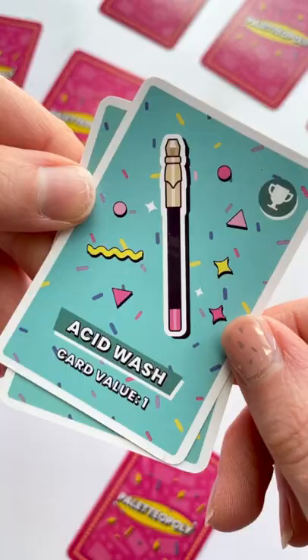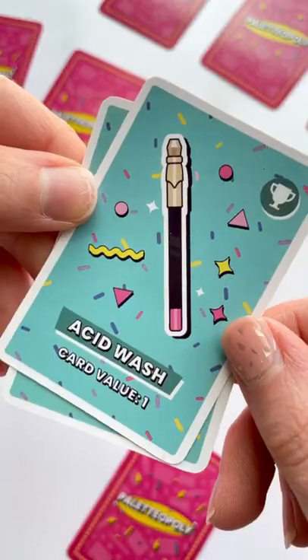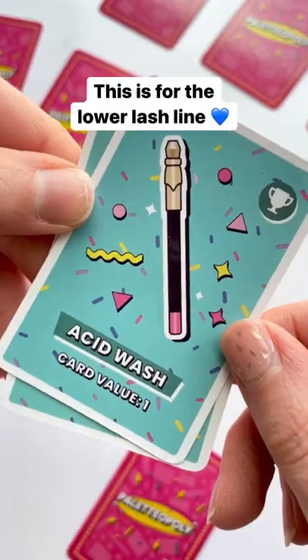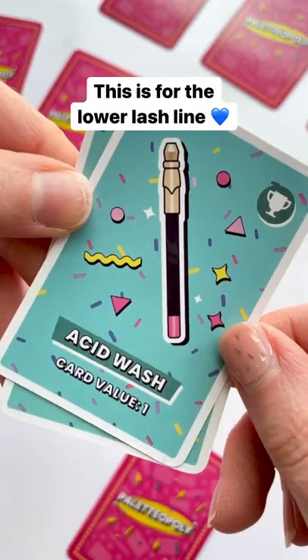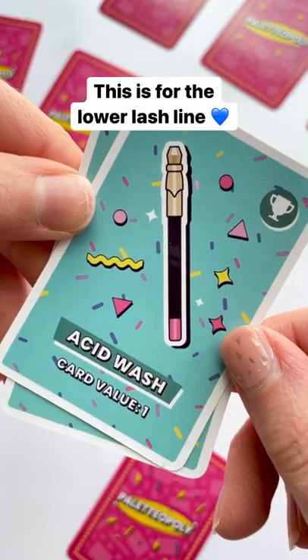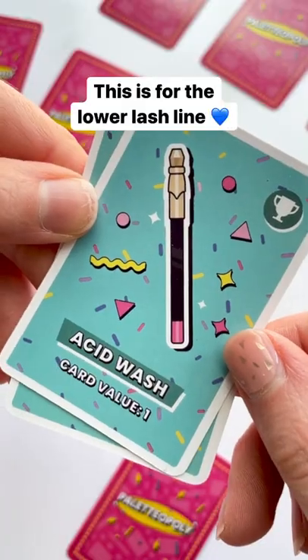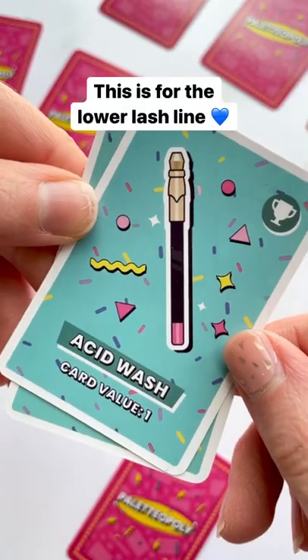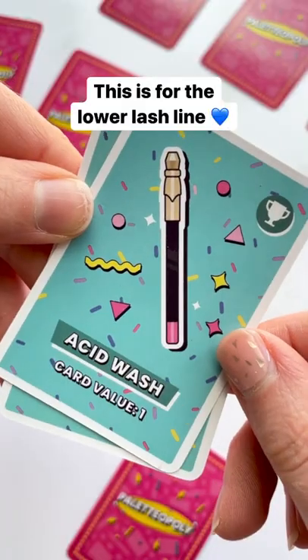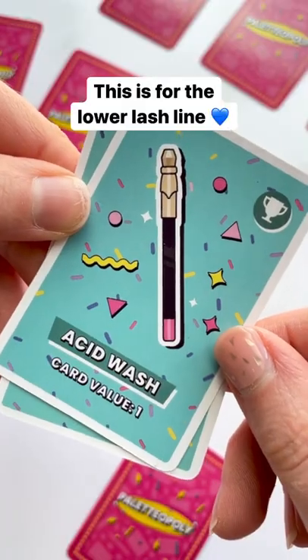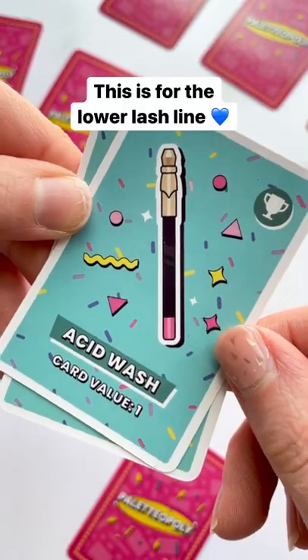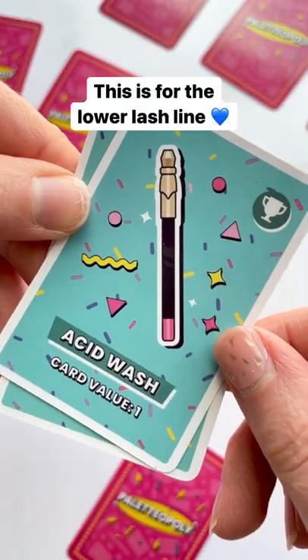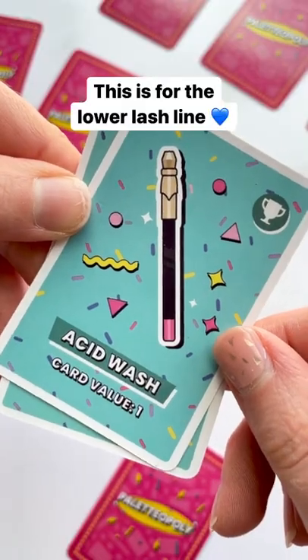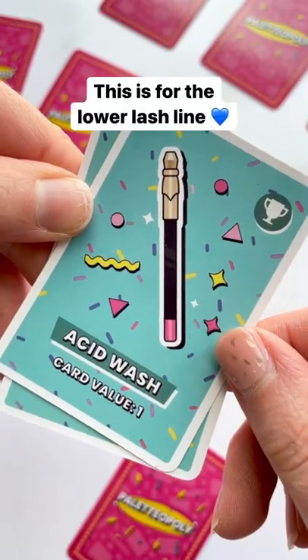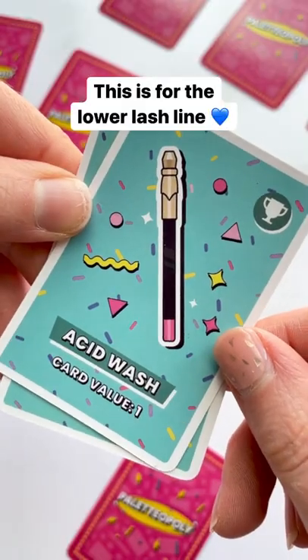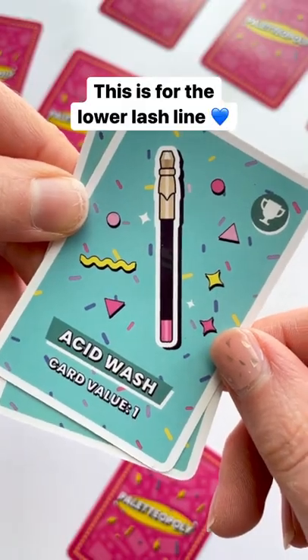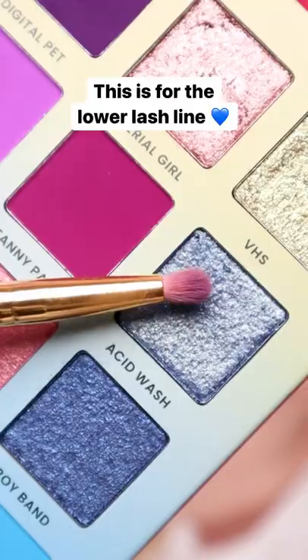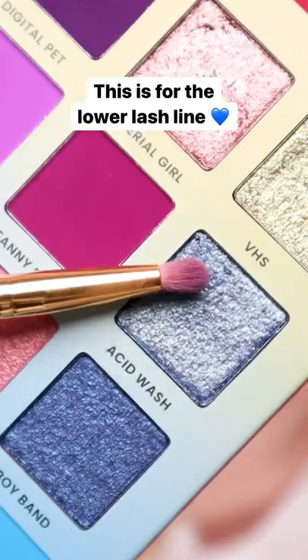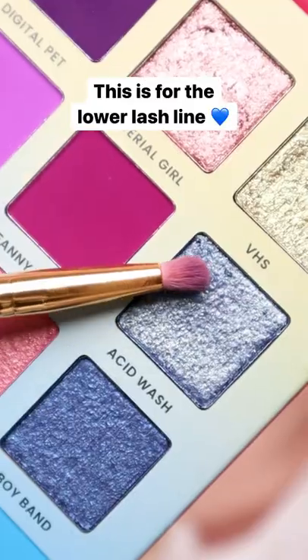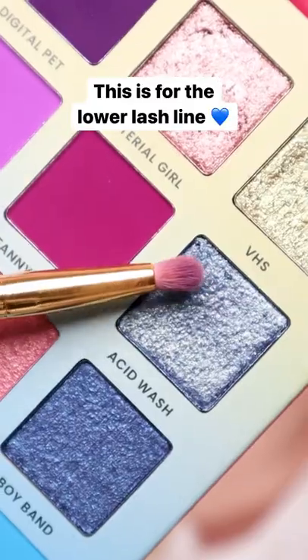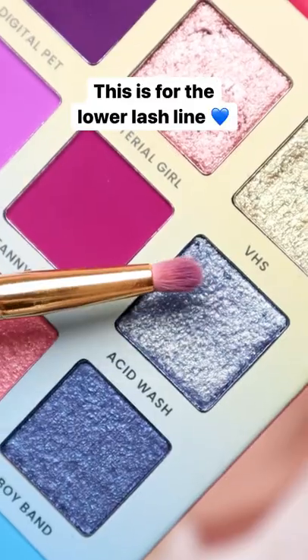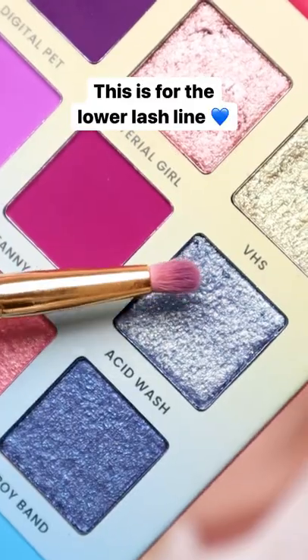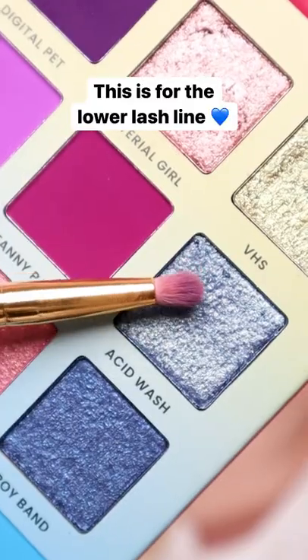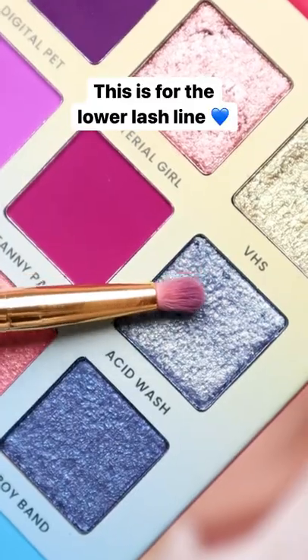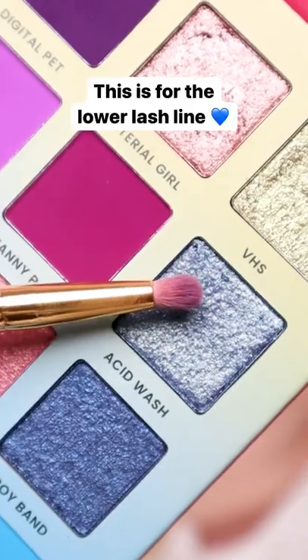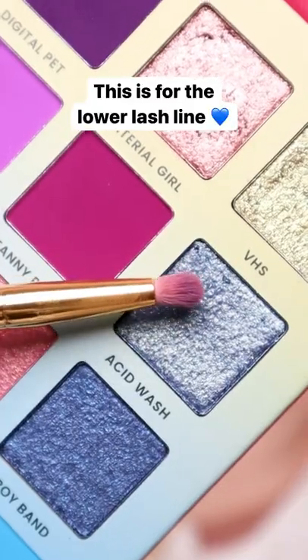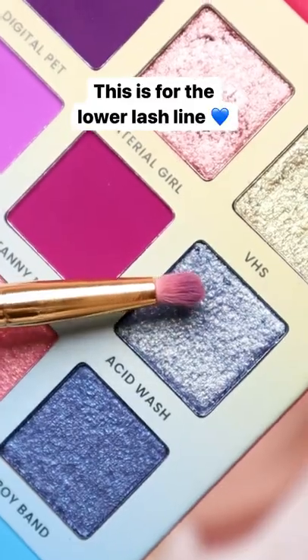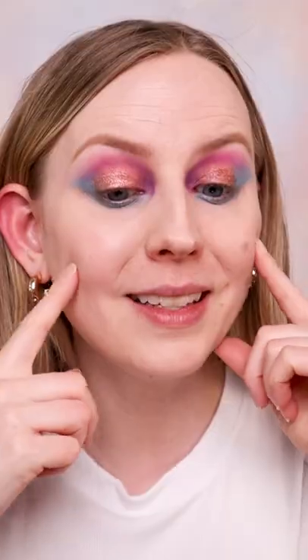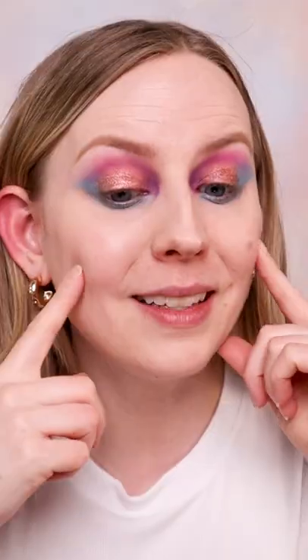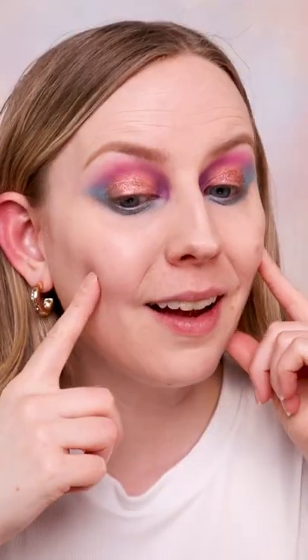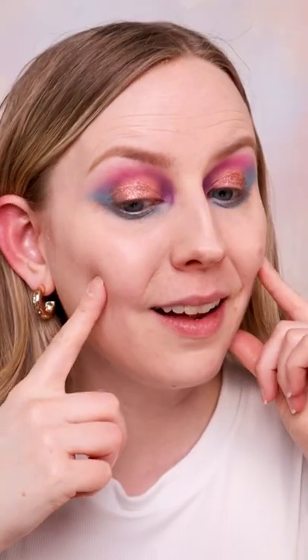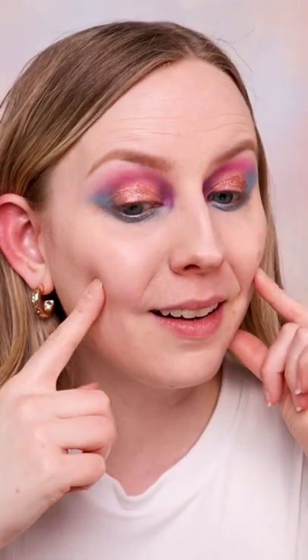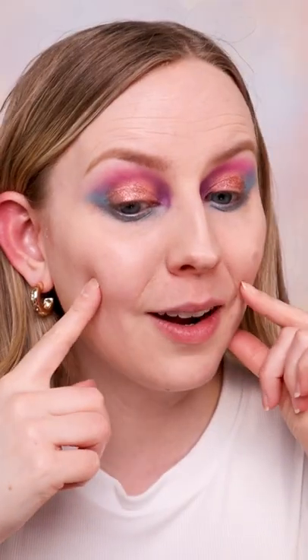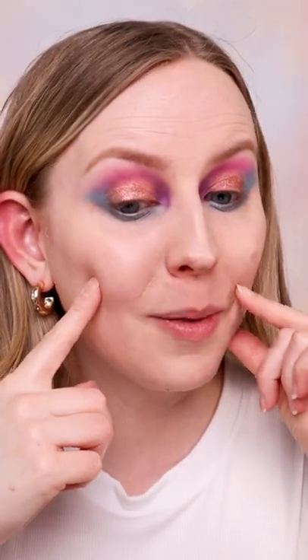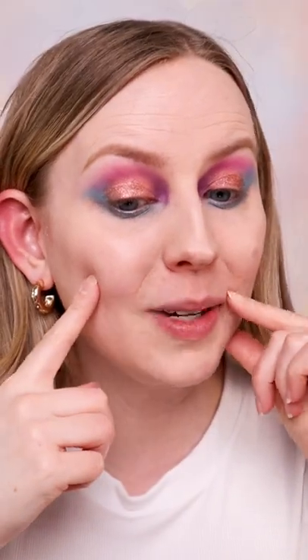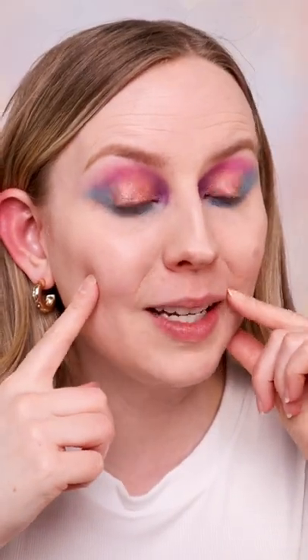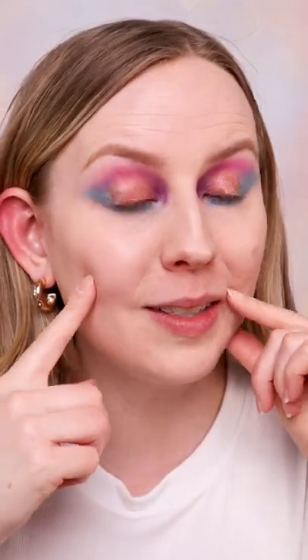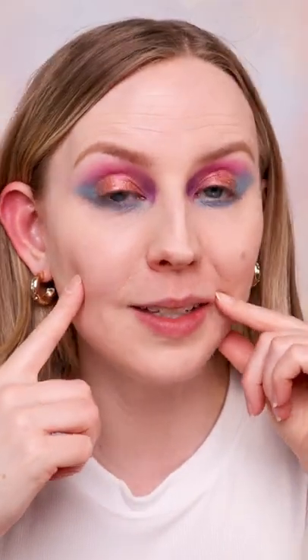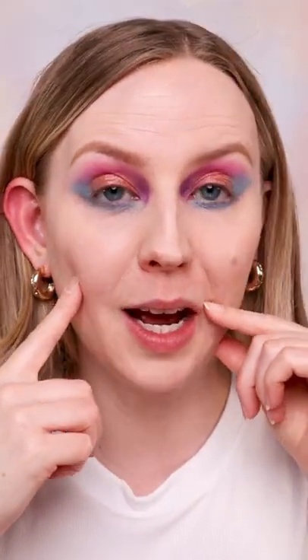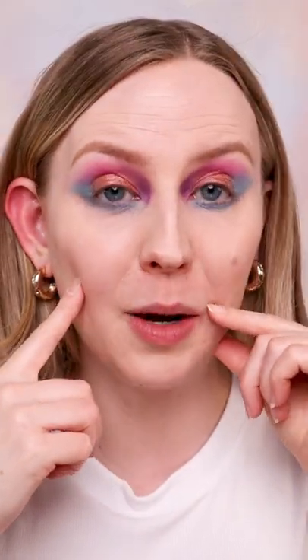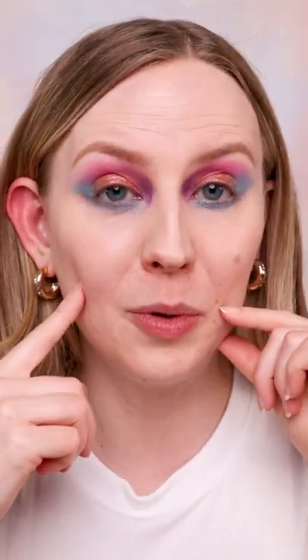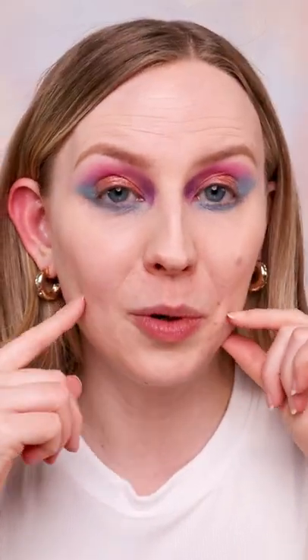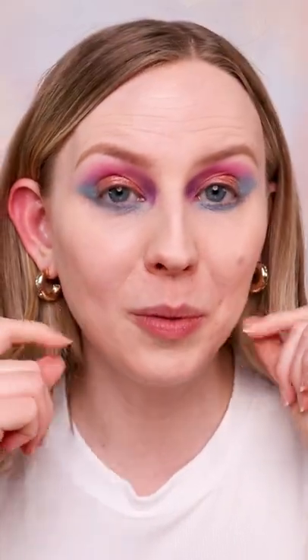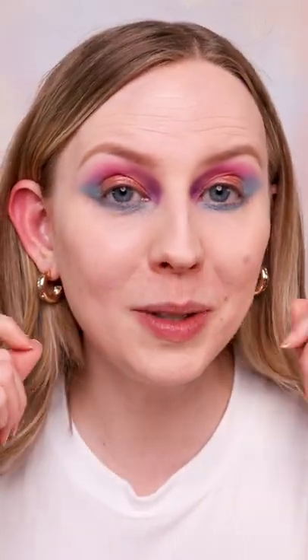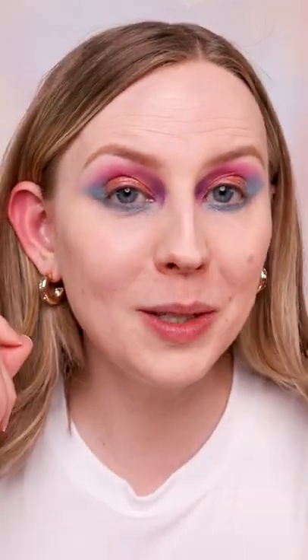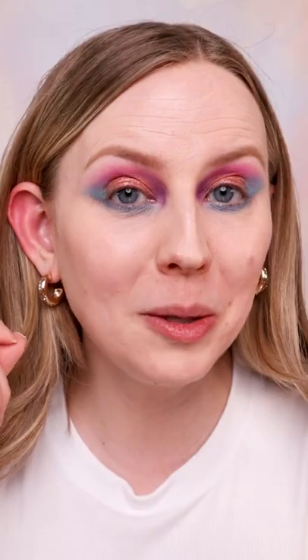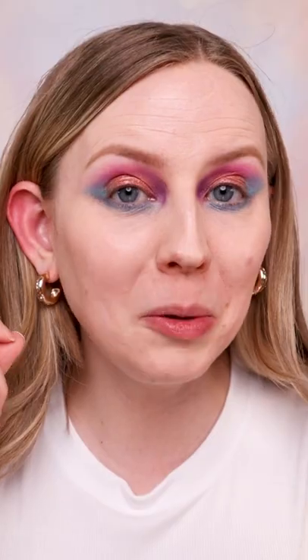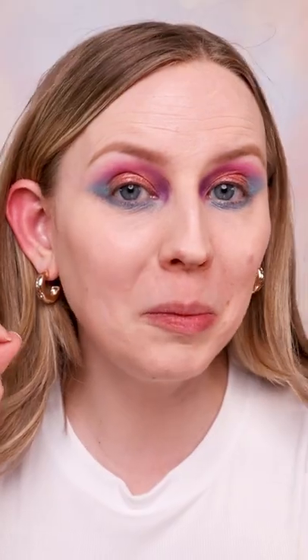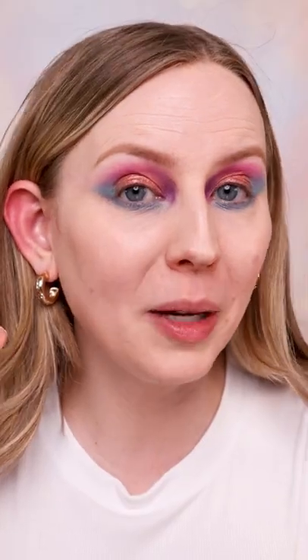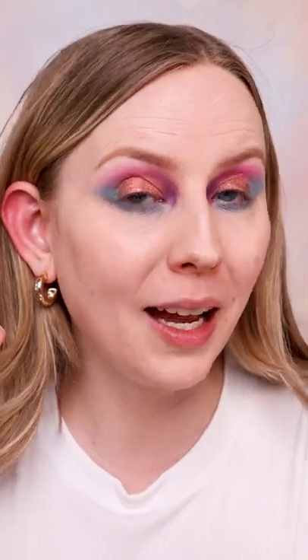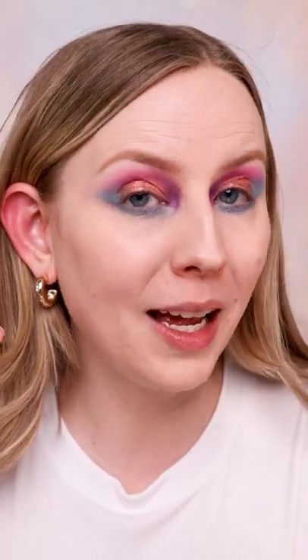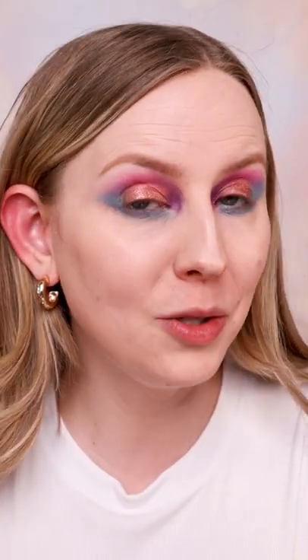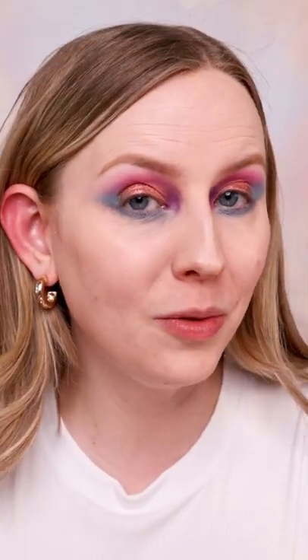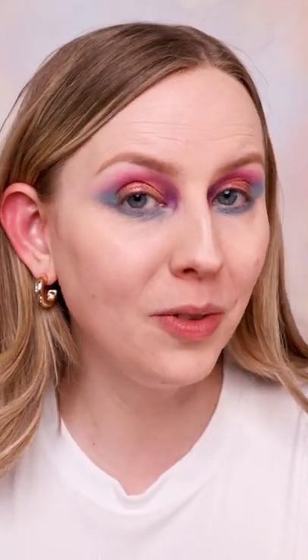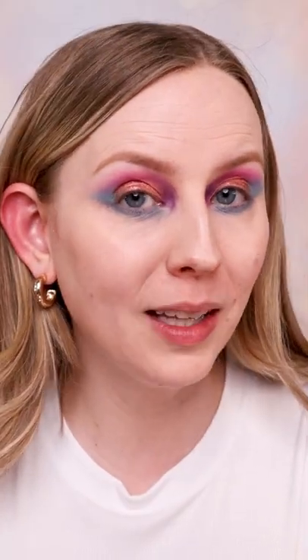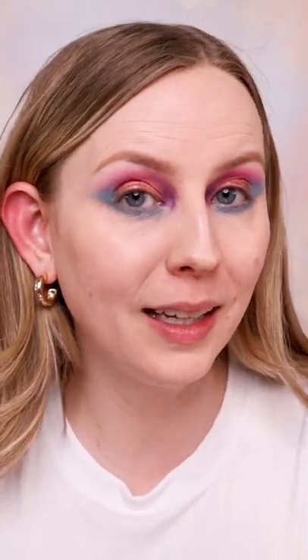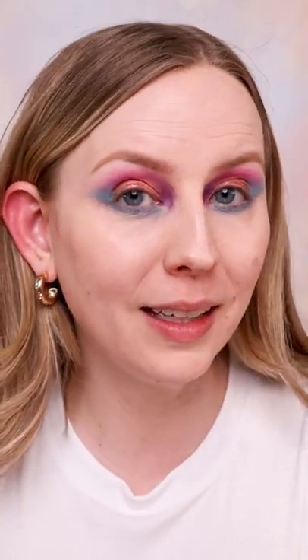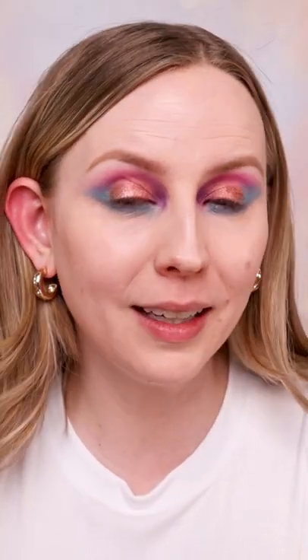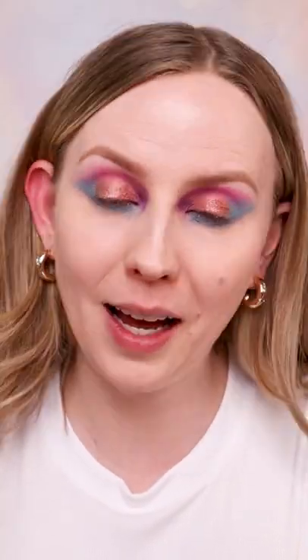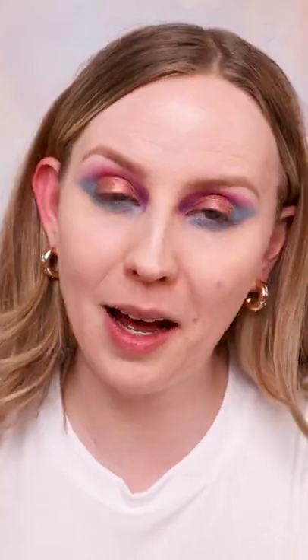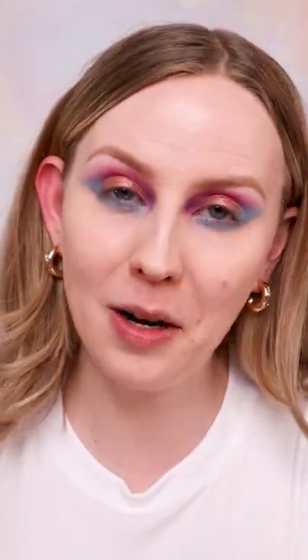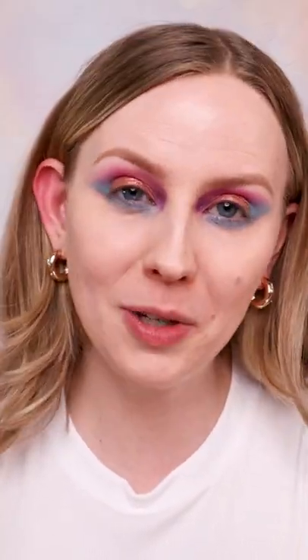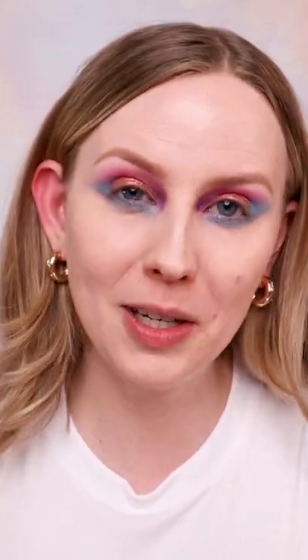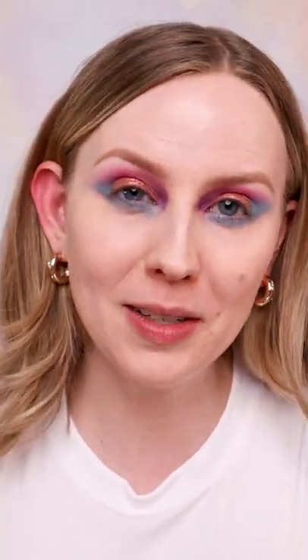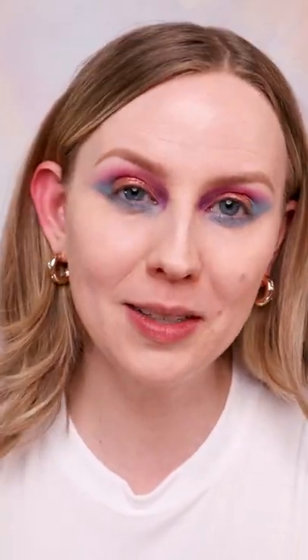Our winner for the lower lash line is going to be acid wash. It's not a combination I would normally do, but I do feel like it kind of works.